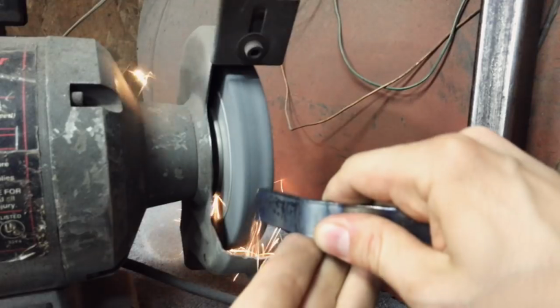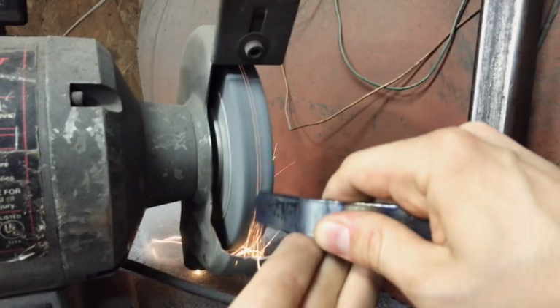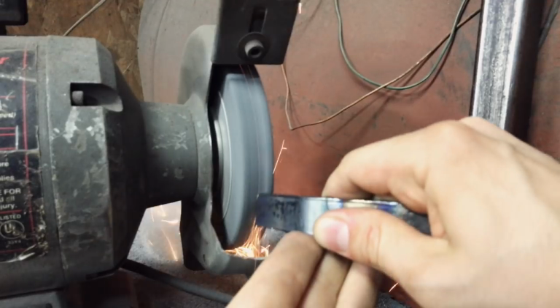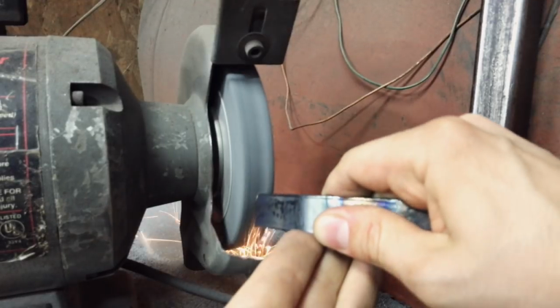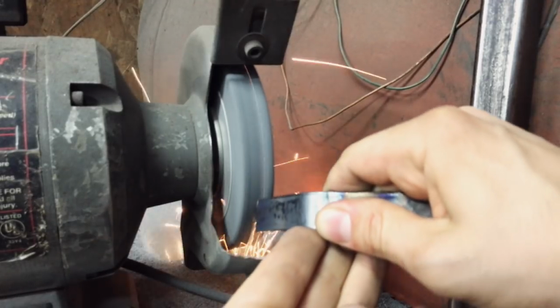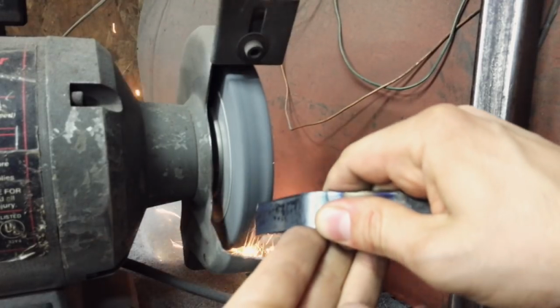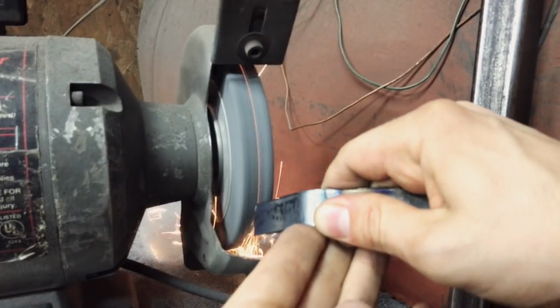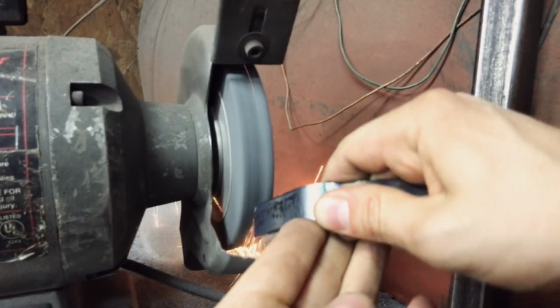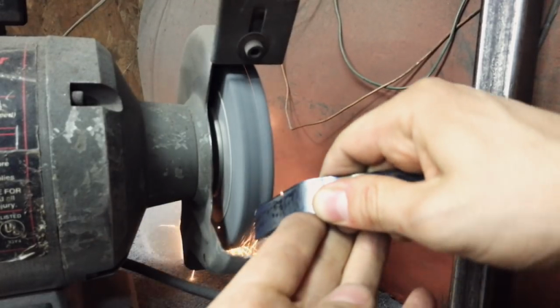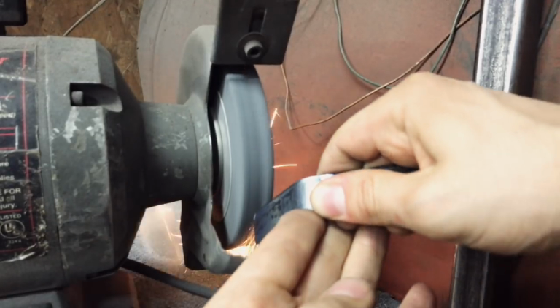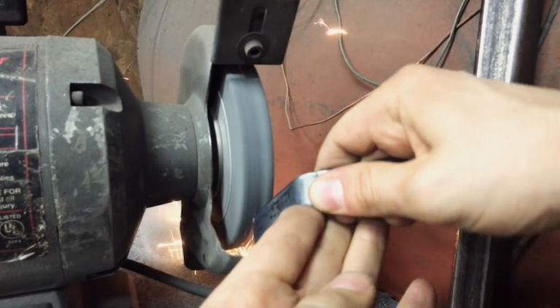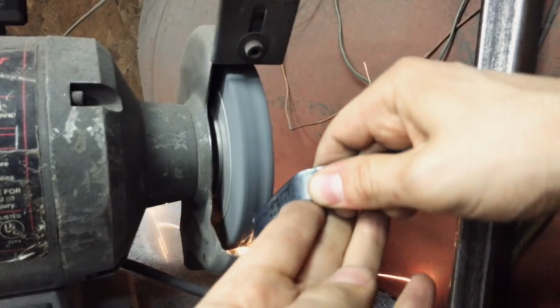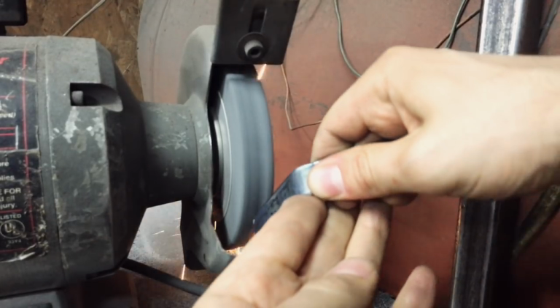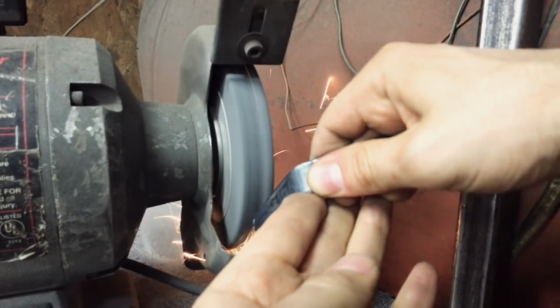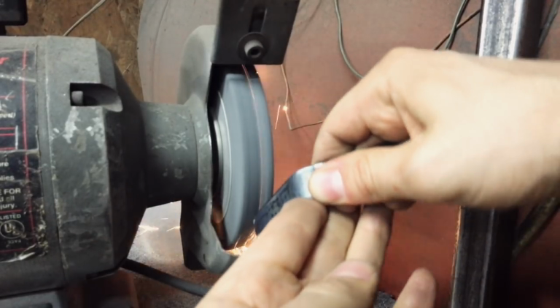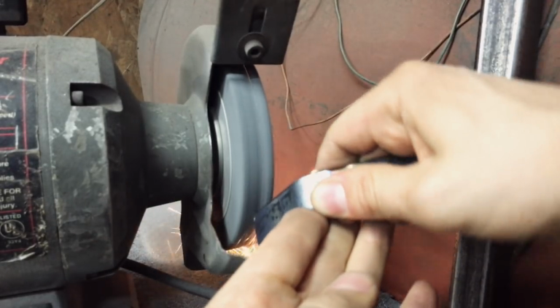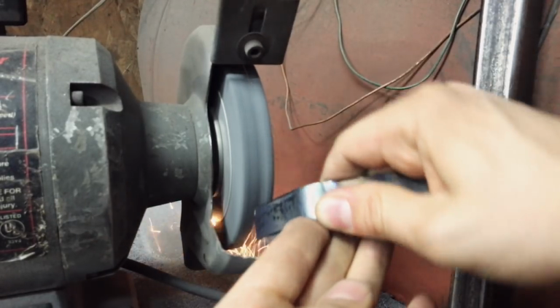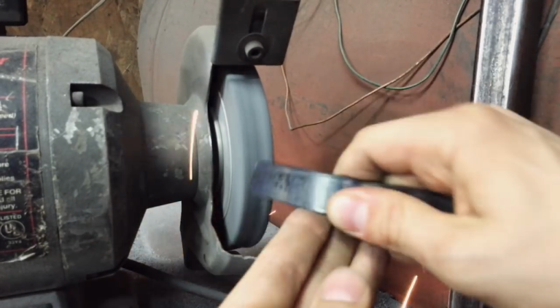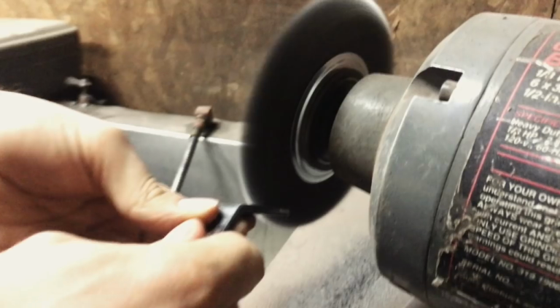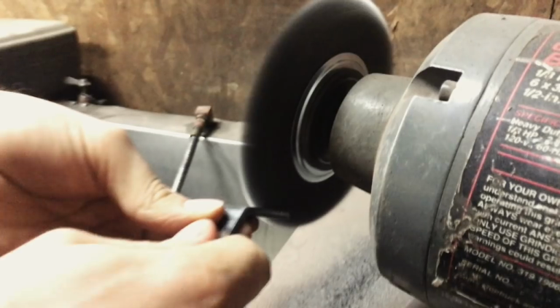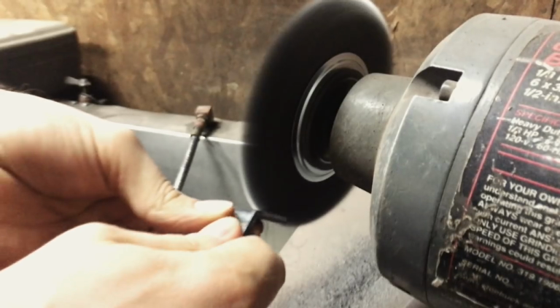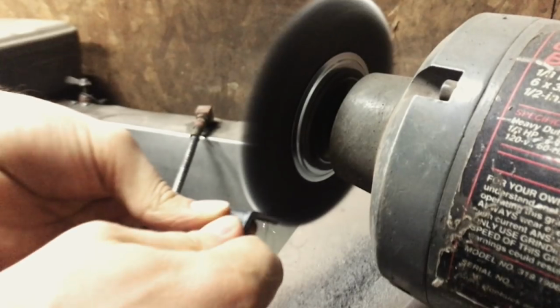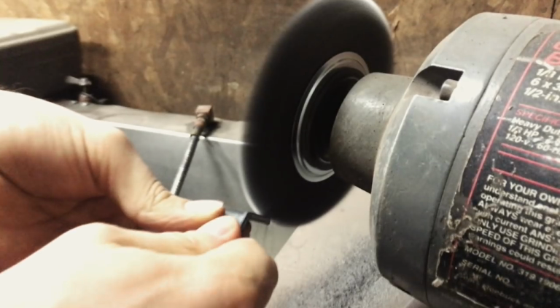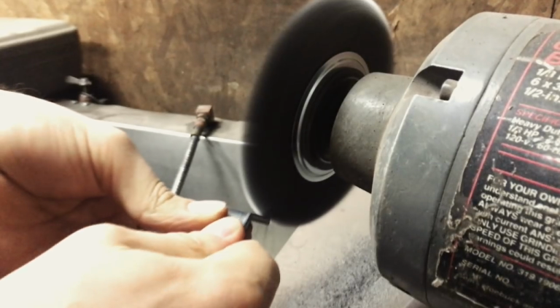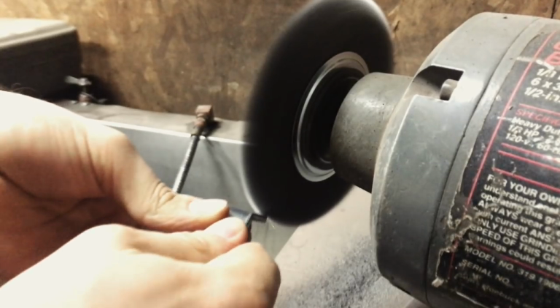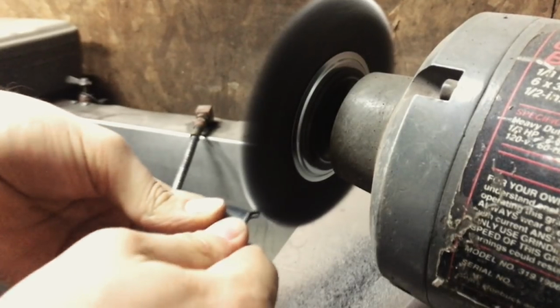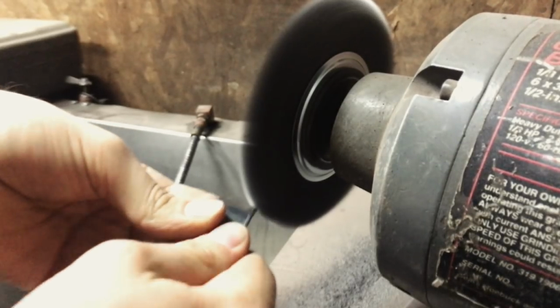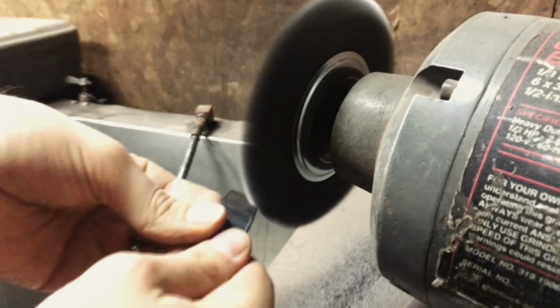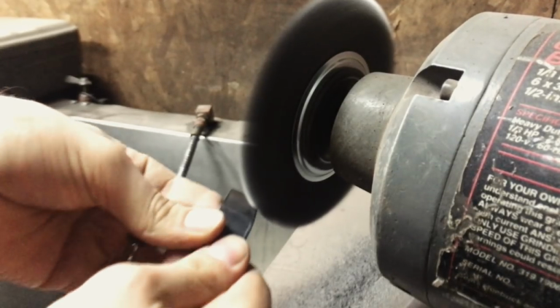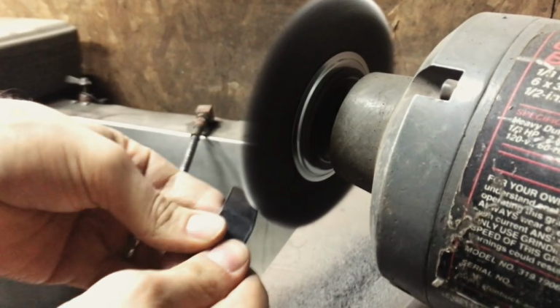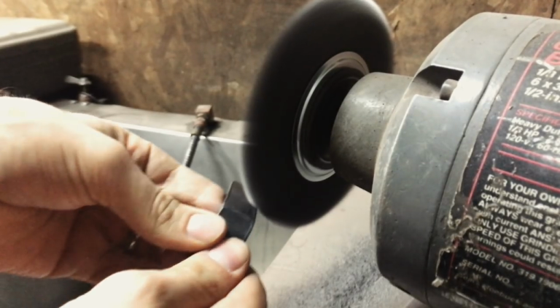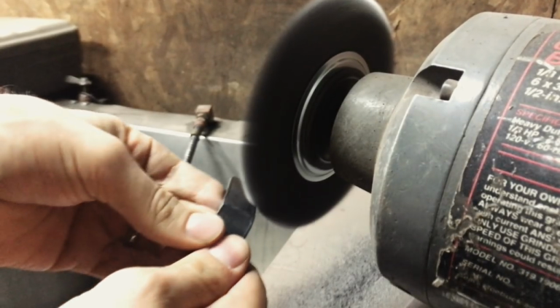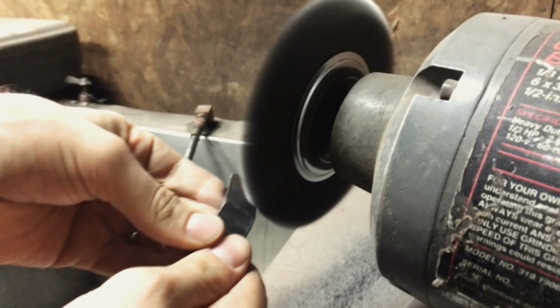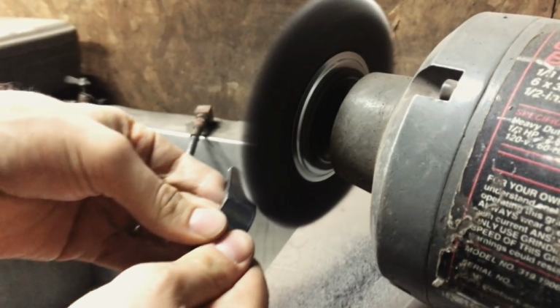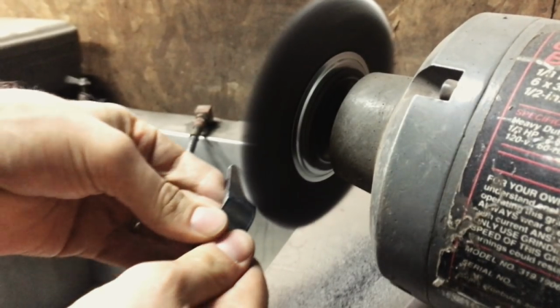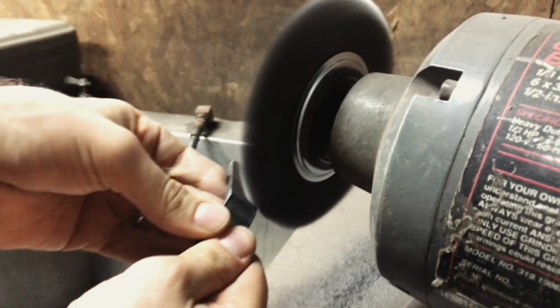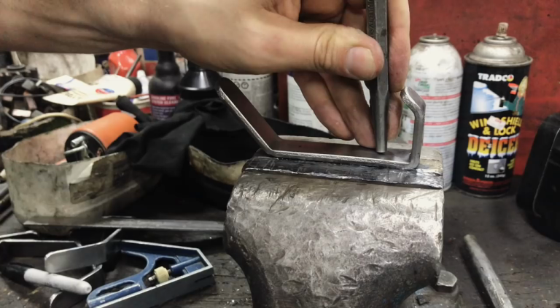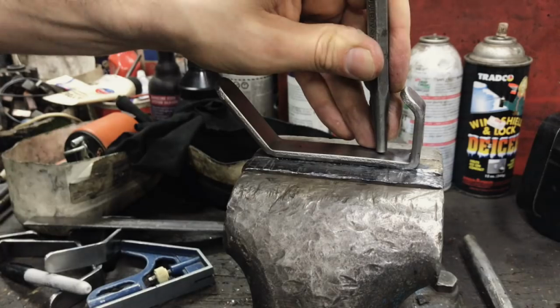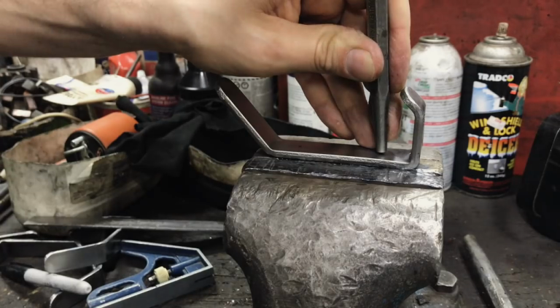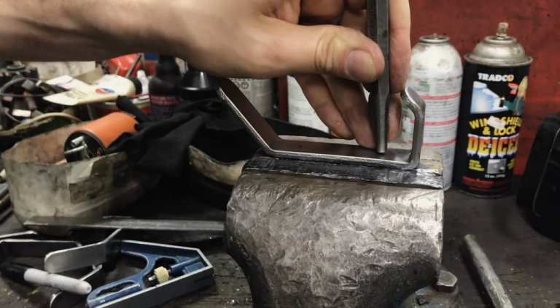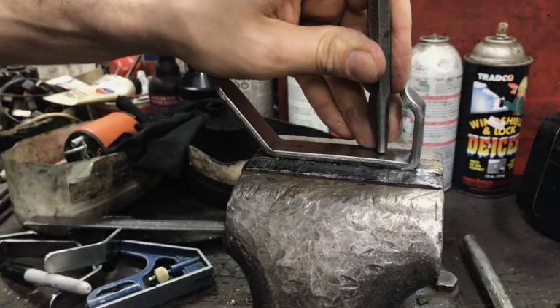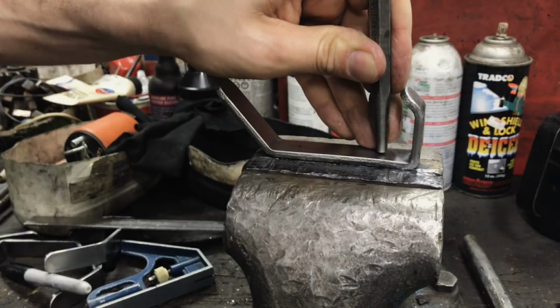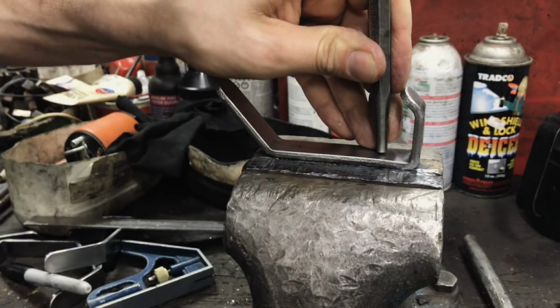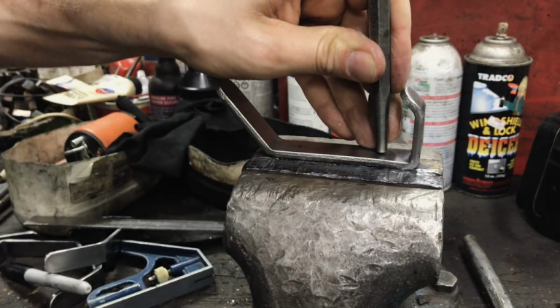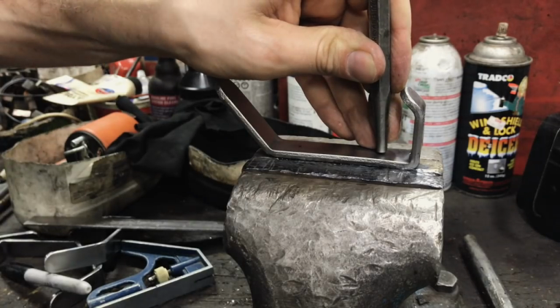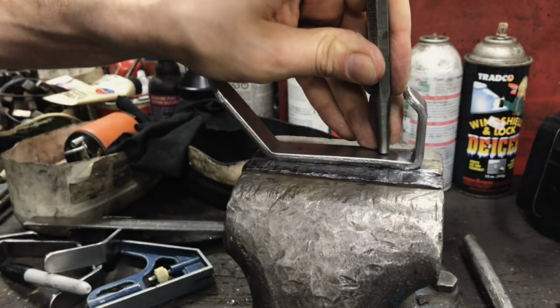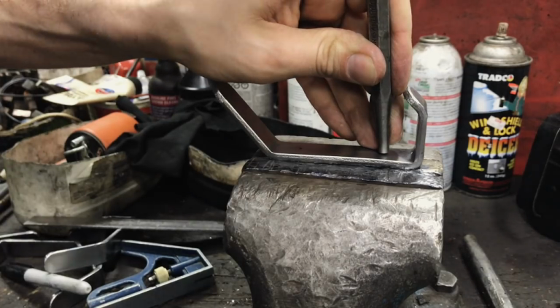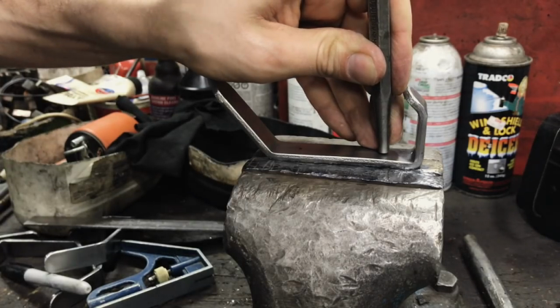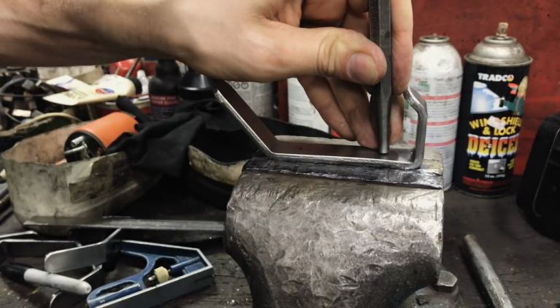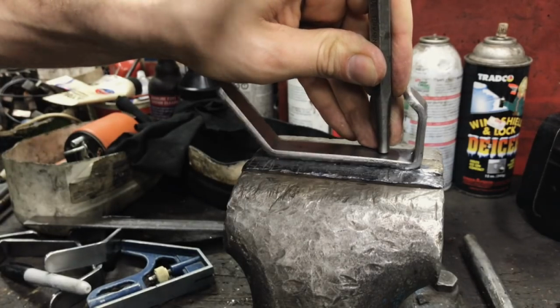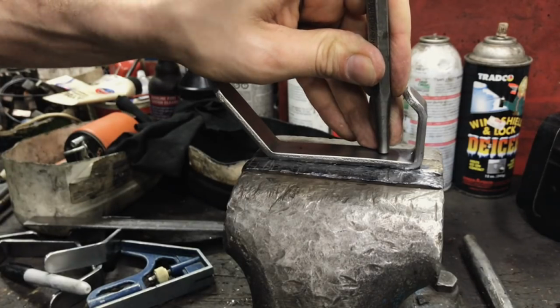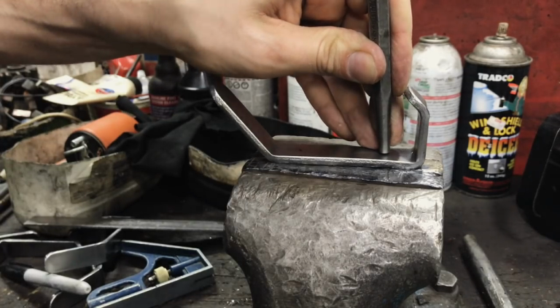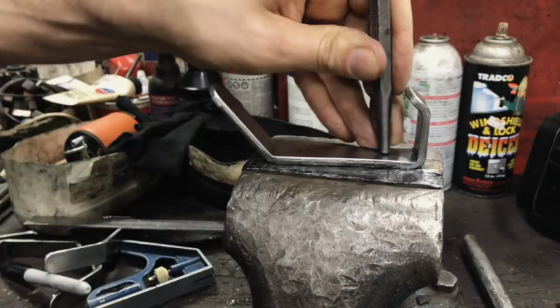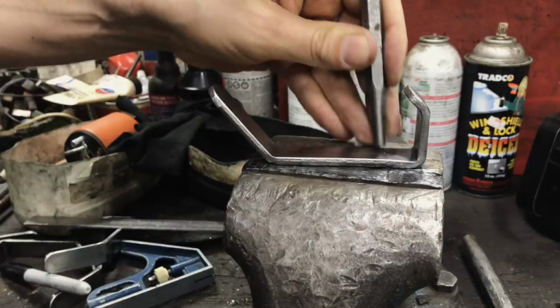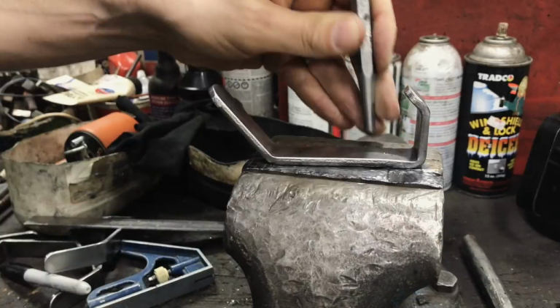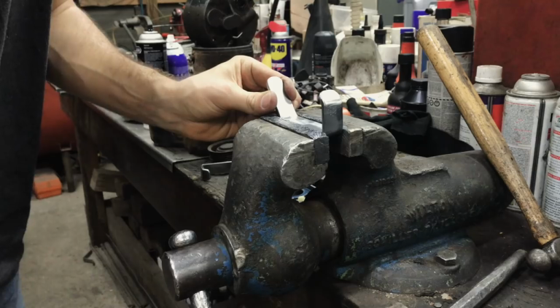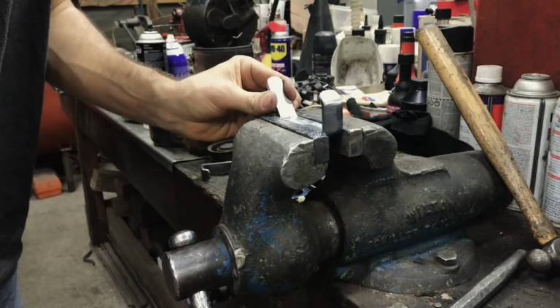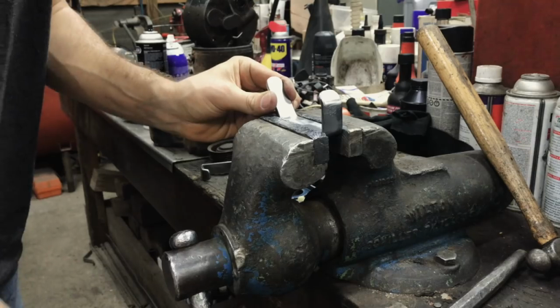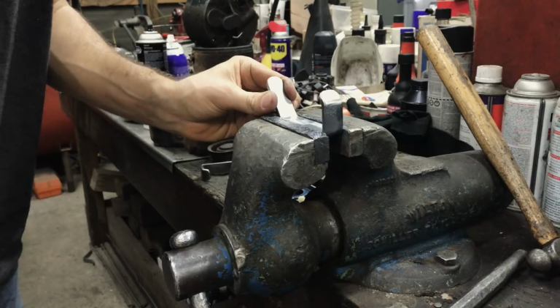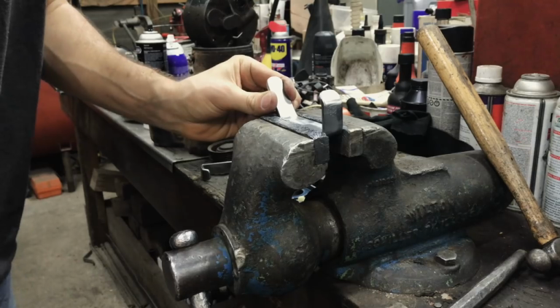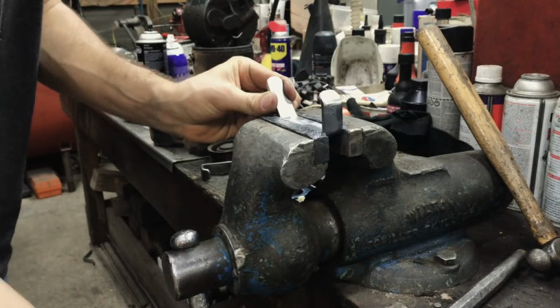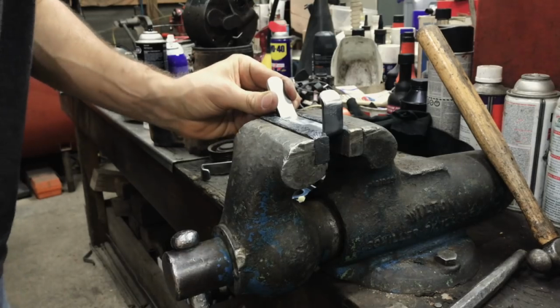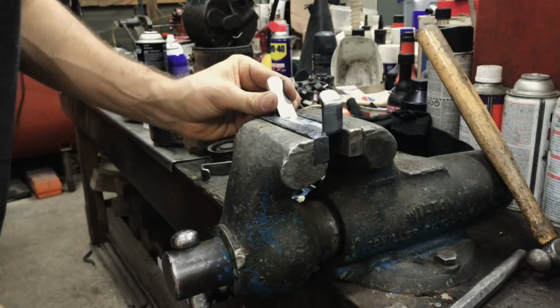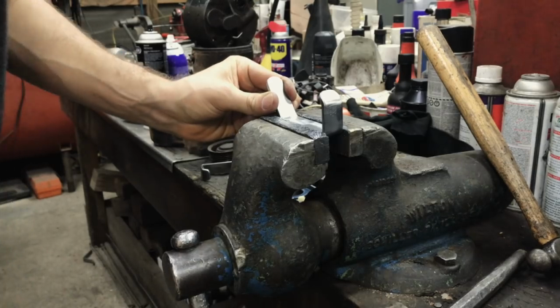I decided I would round off the edges and shine the hooks up for my brother. I also added two holes to each hook for mounting.